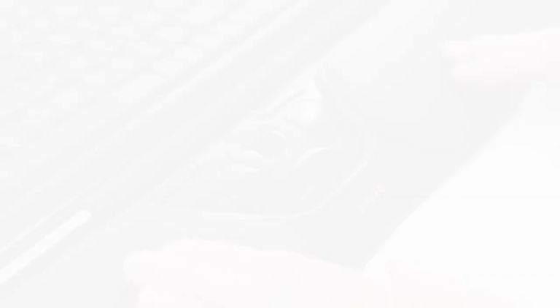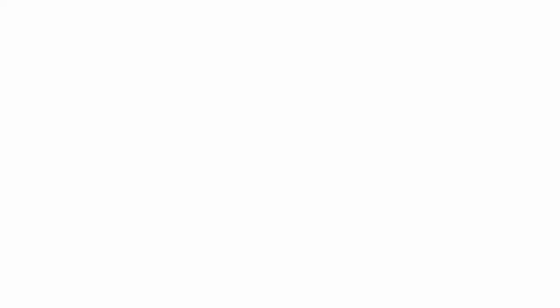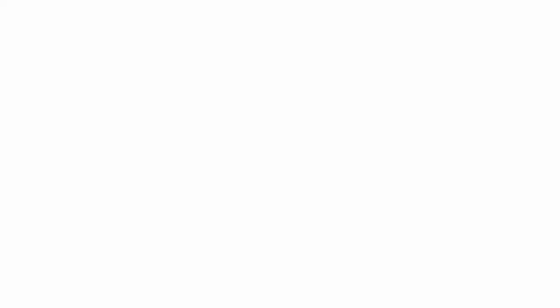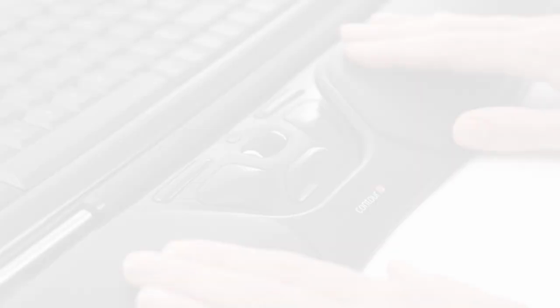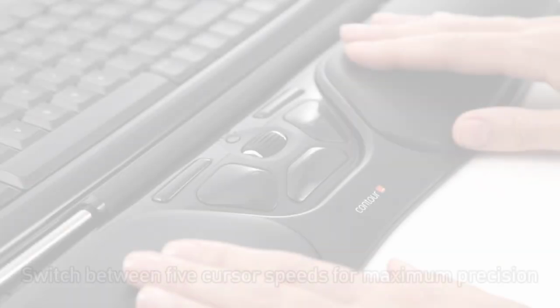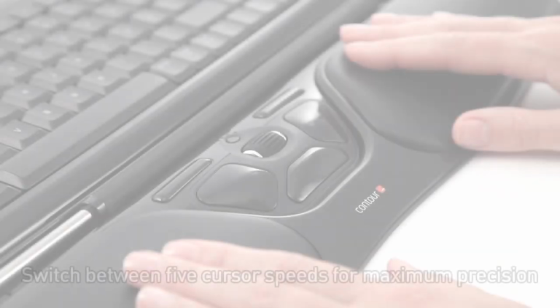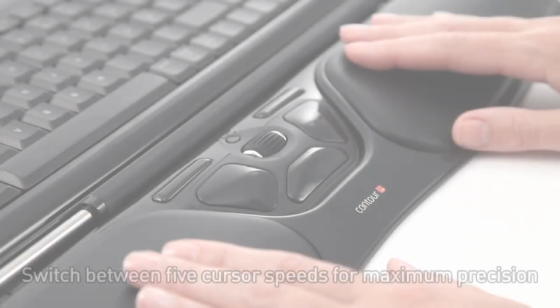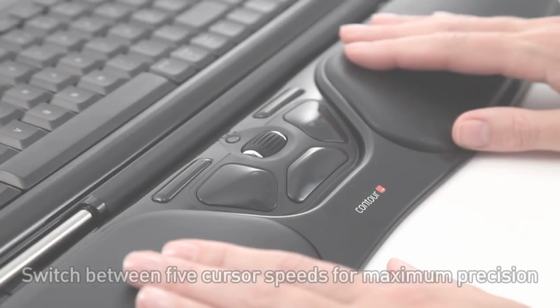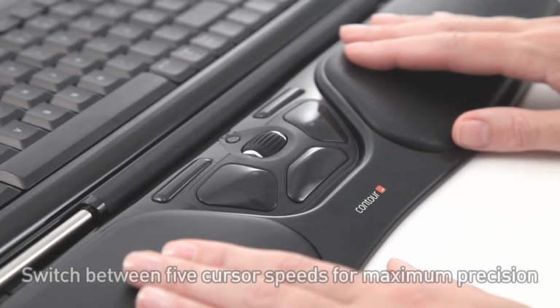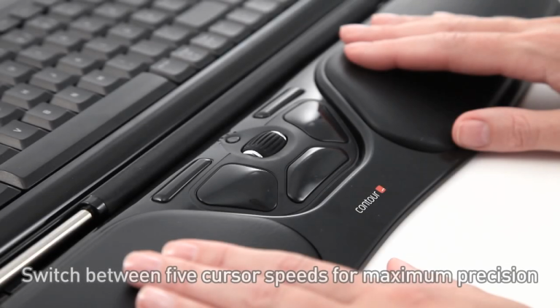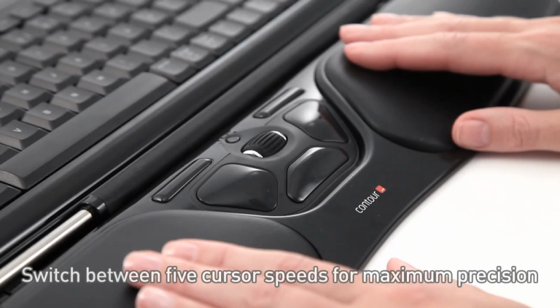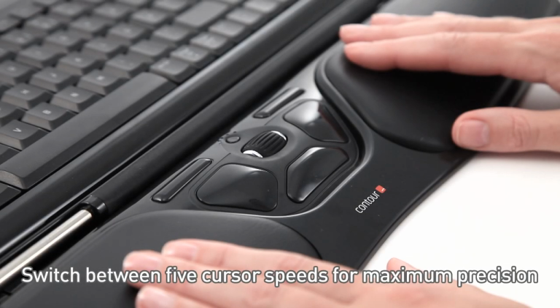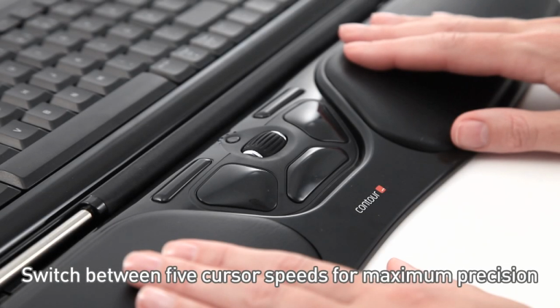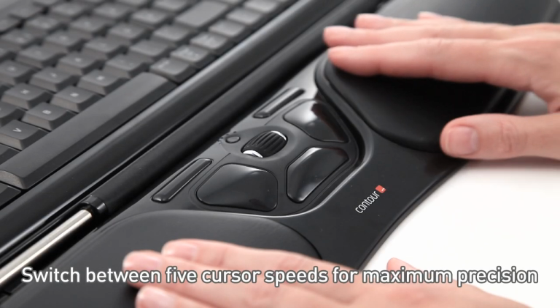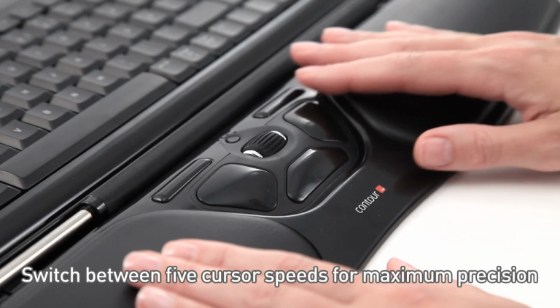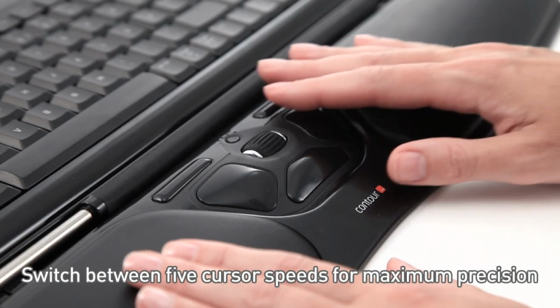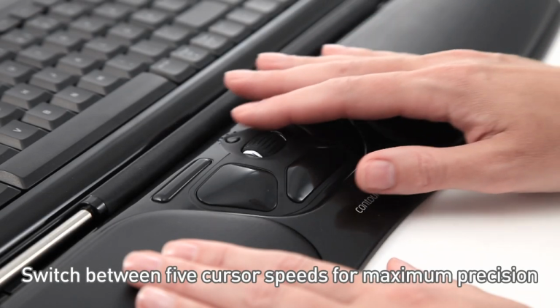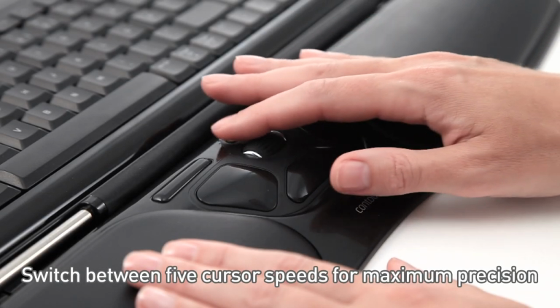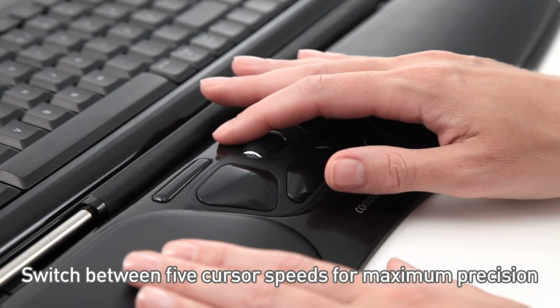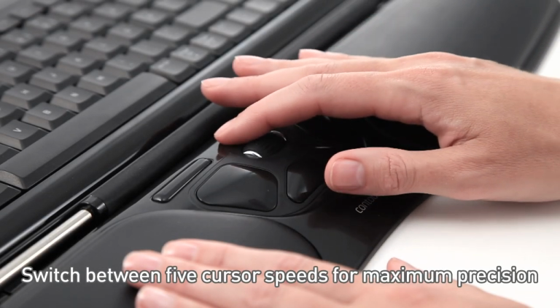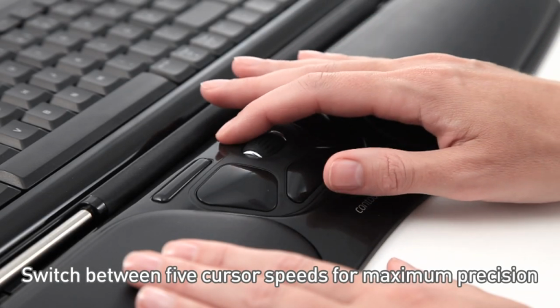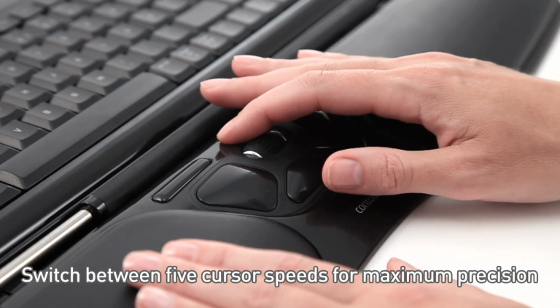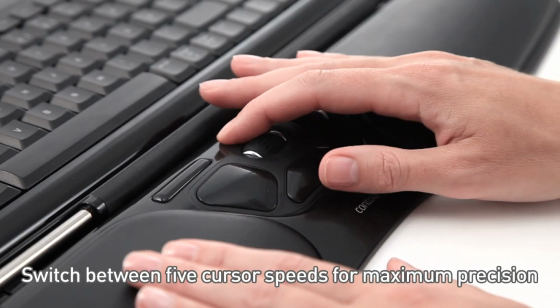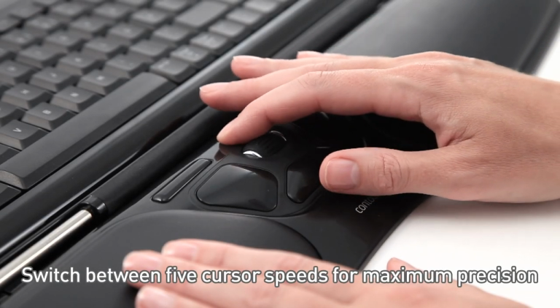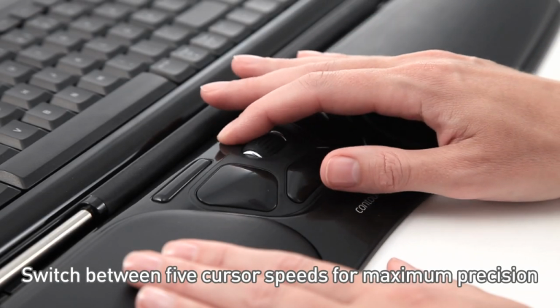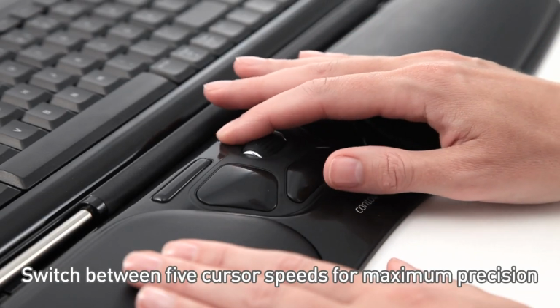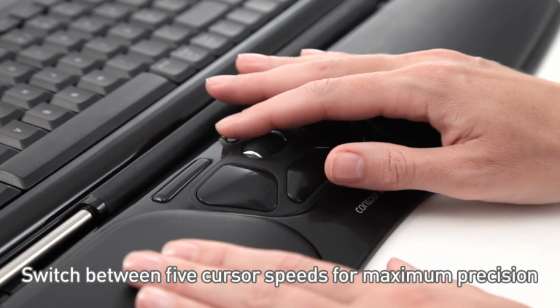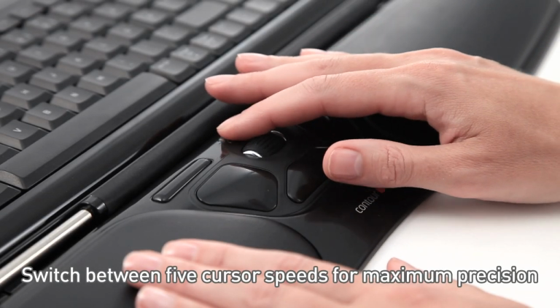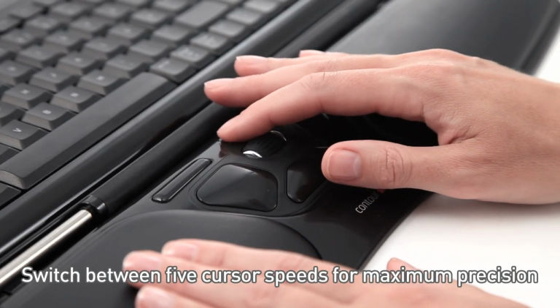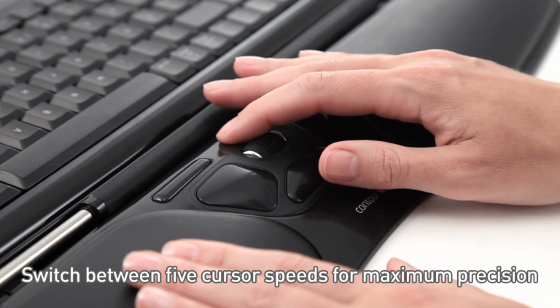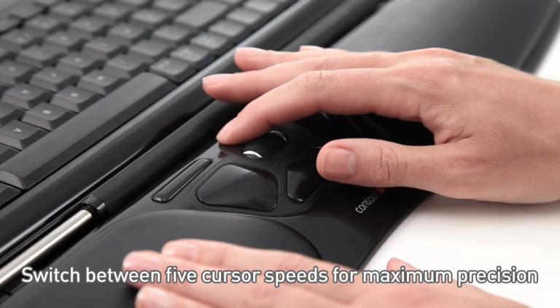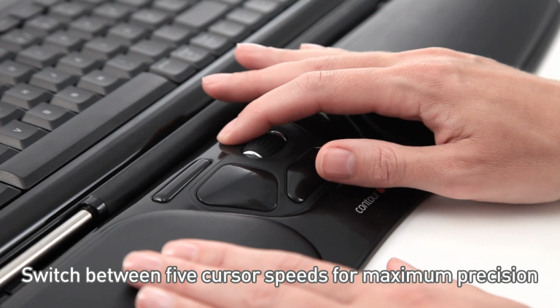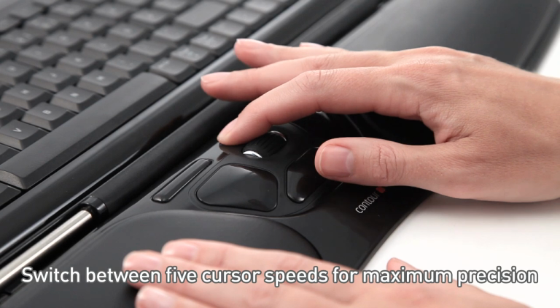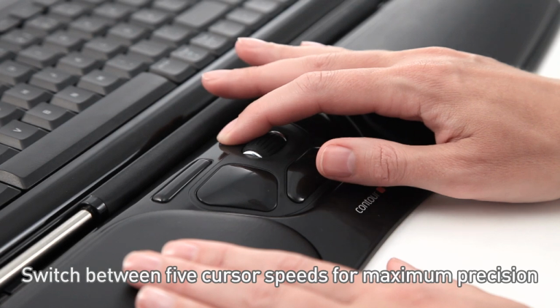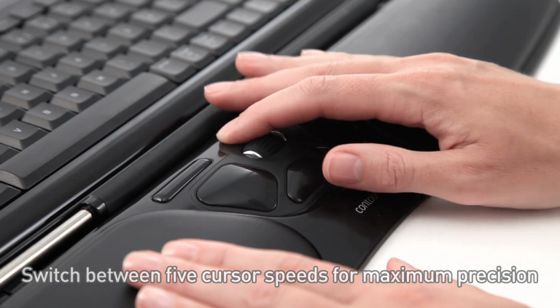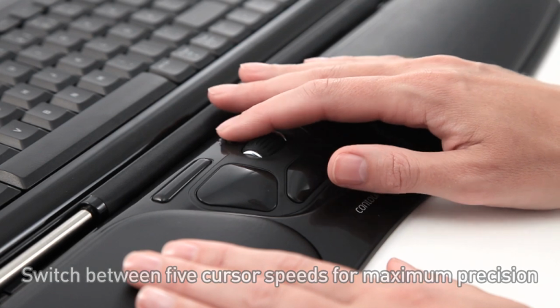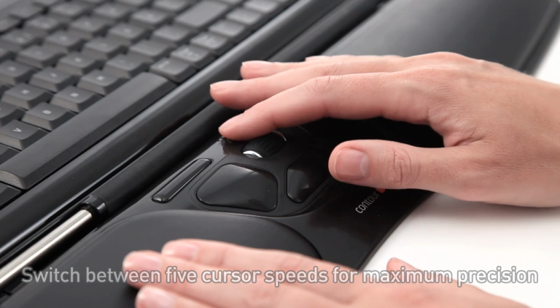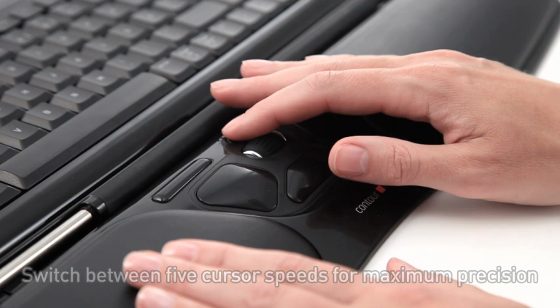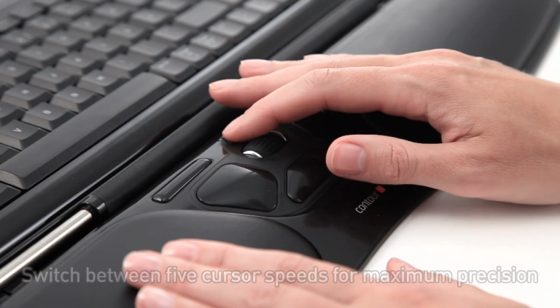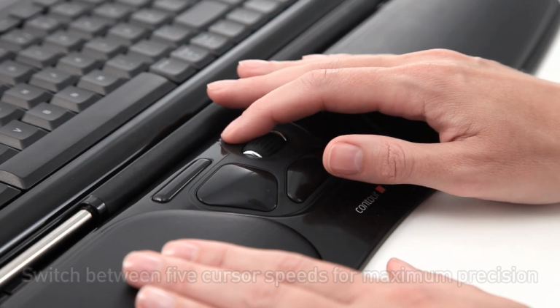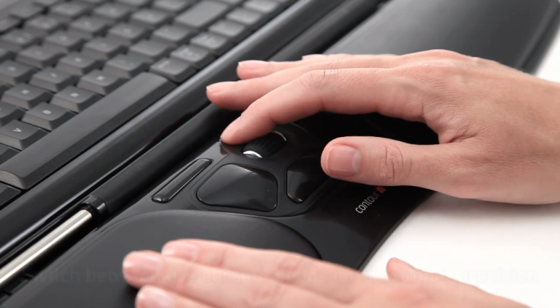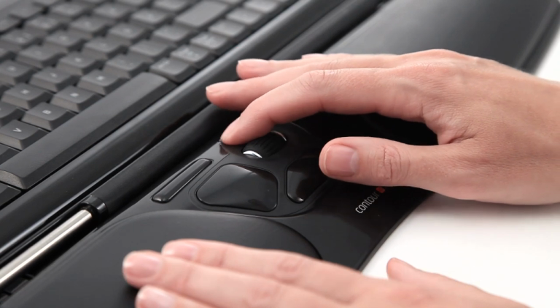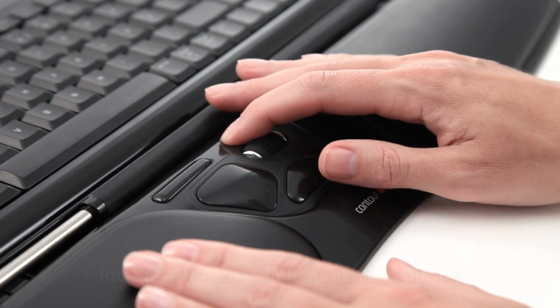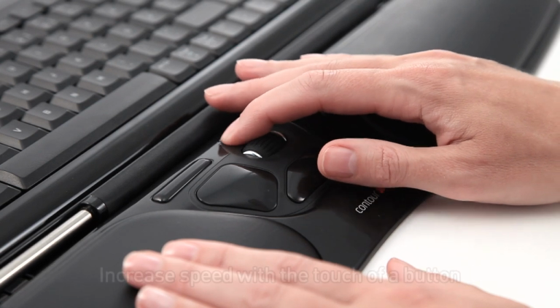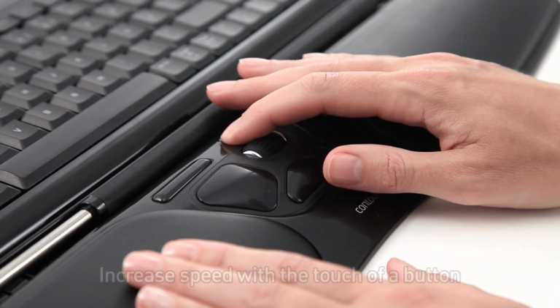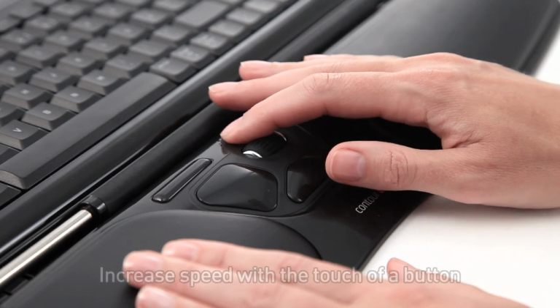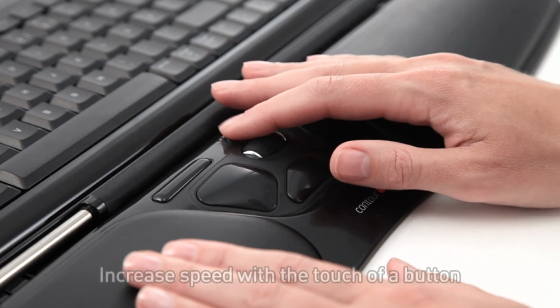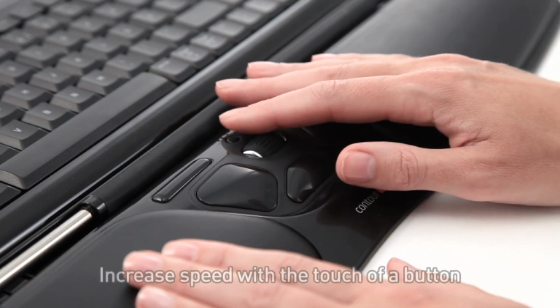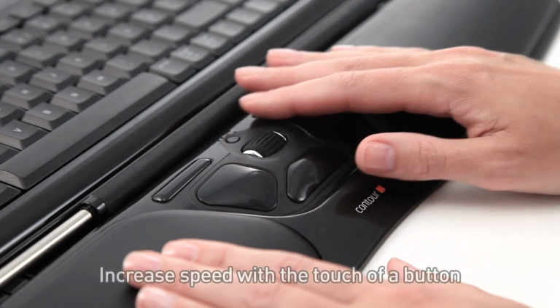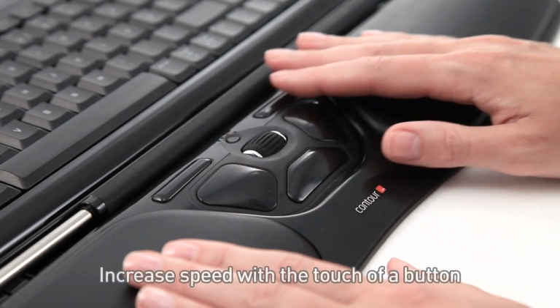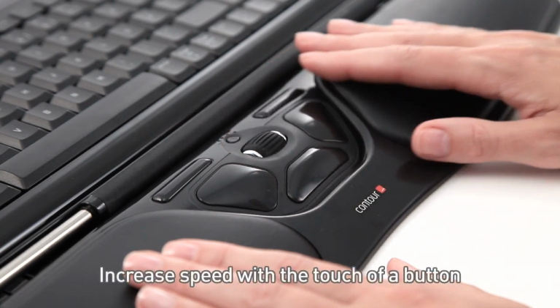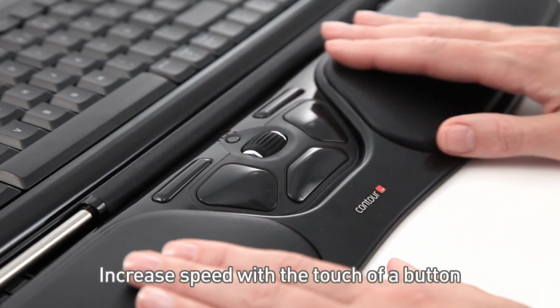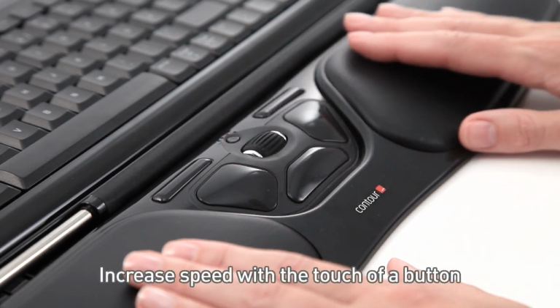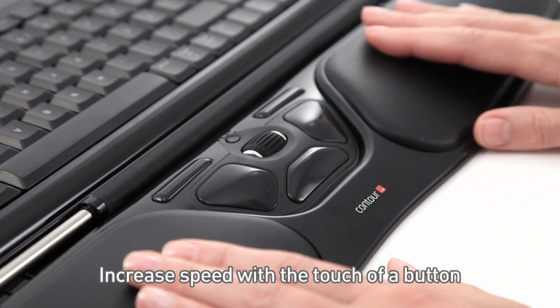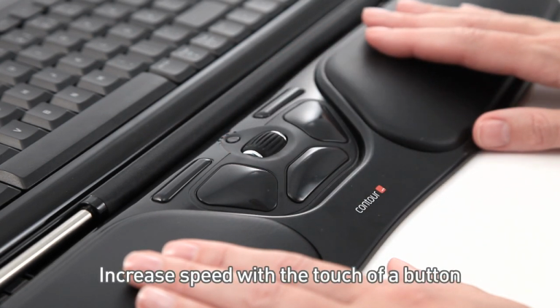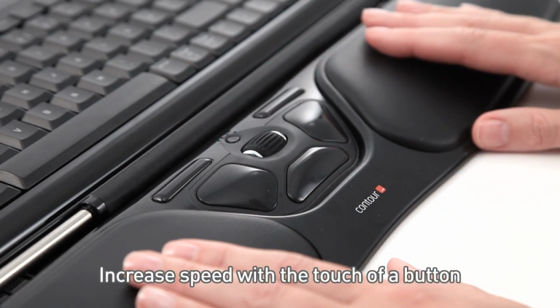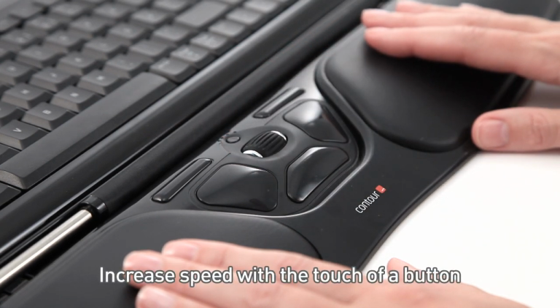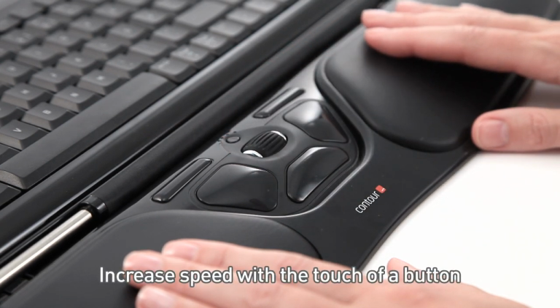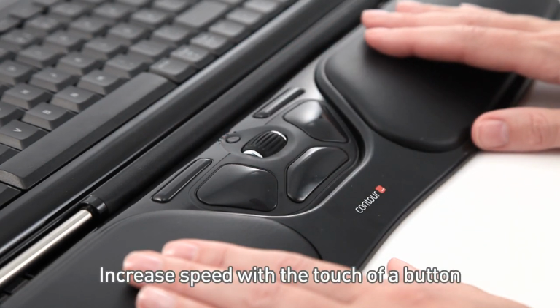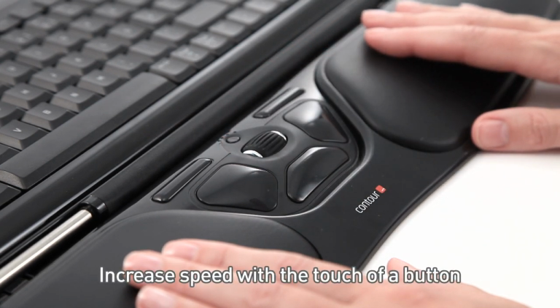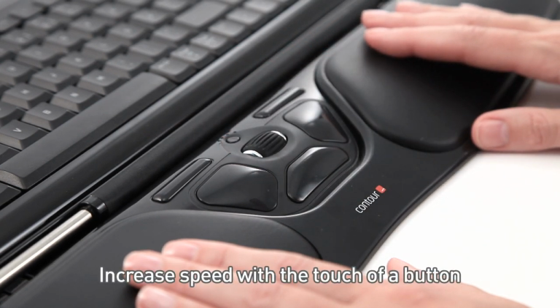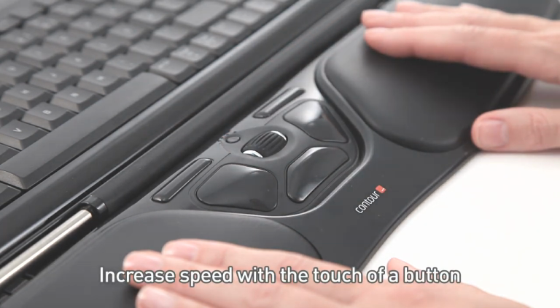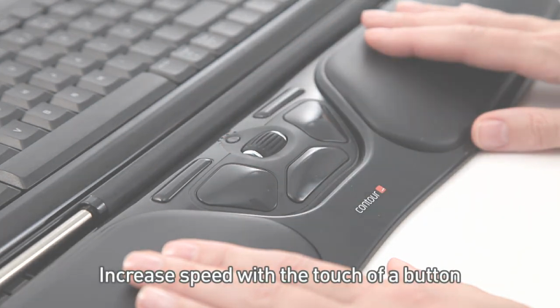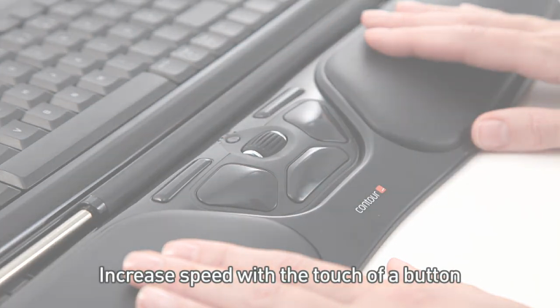Switch between five cursor speeds for maximum precision. Increase speed with the touch of a button.